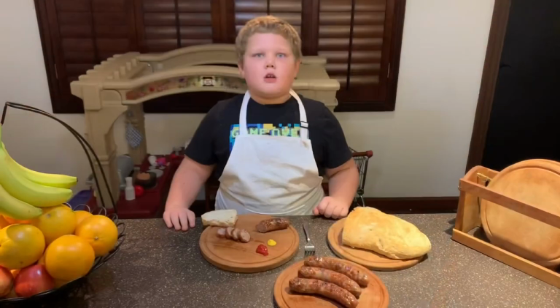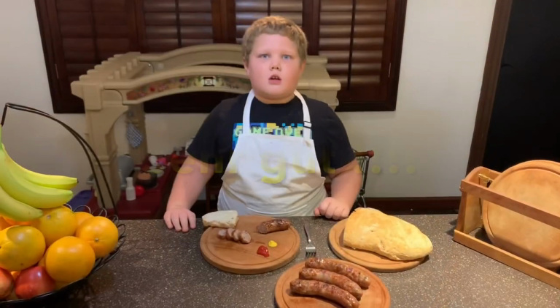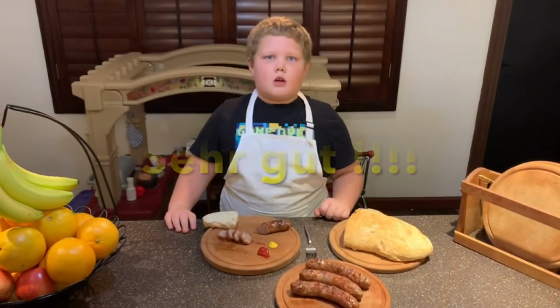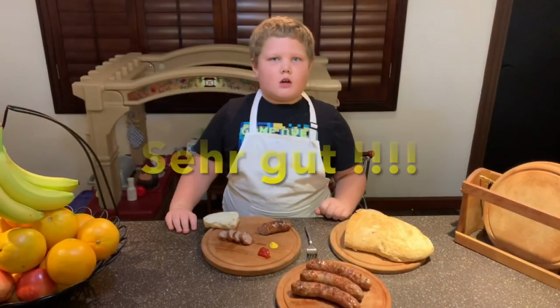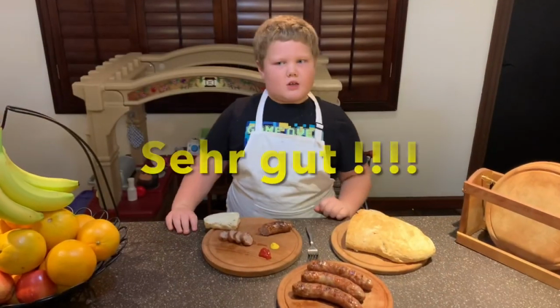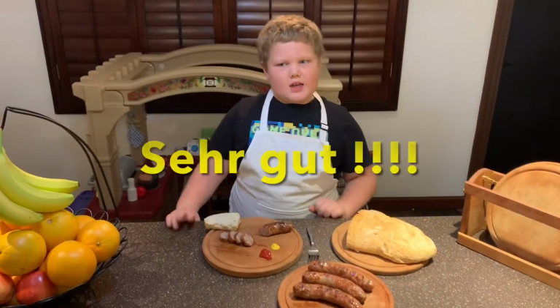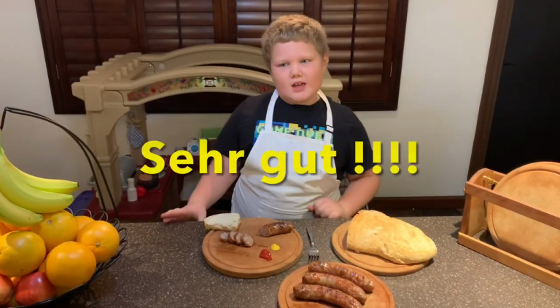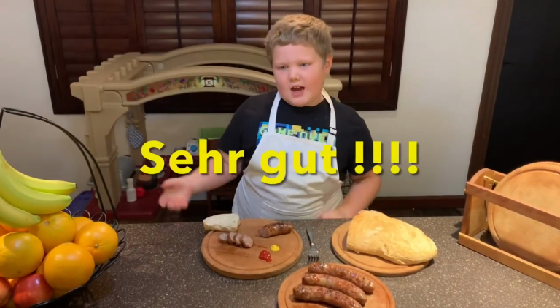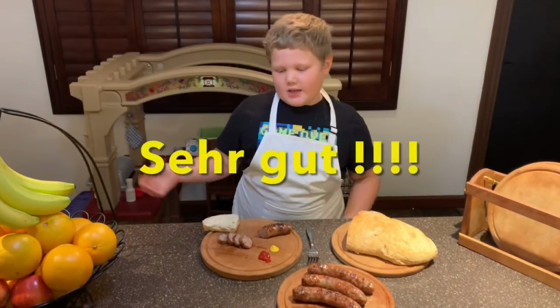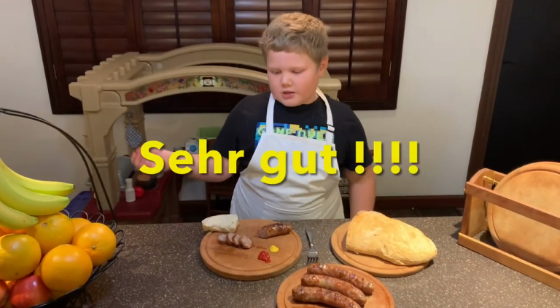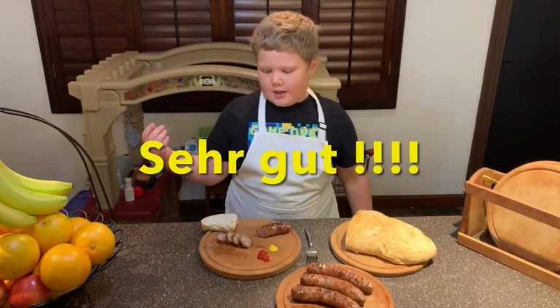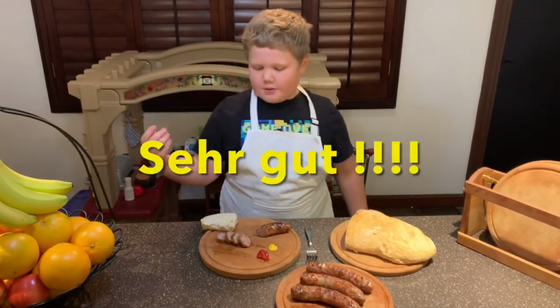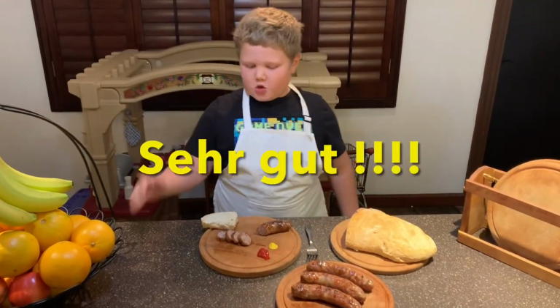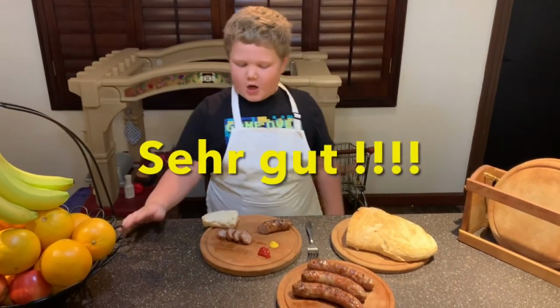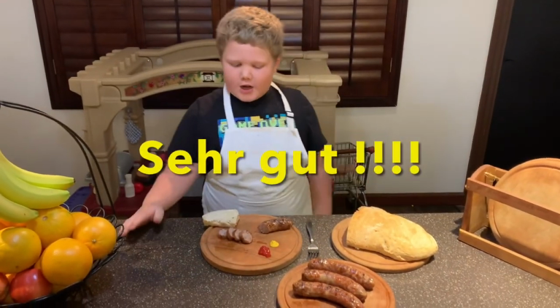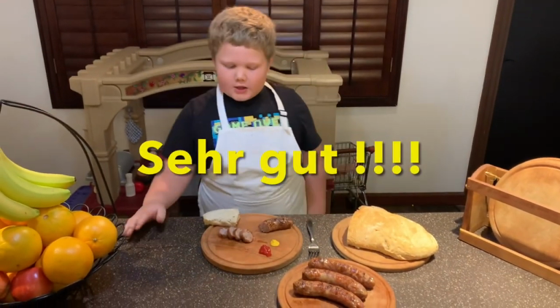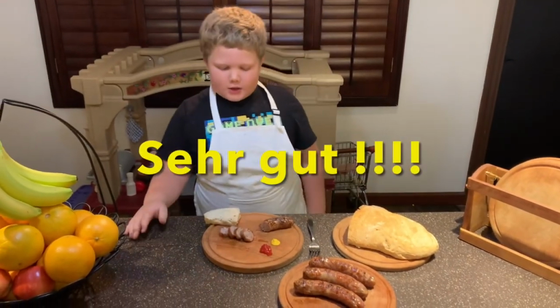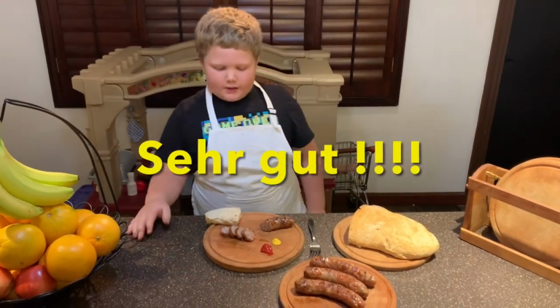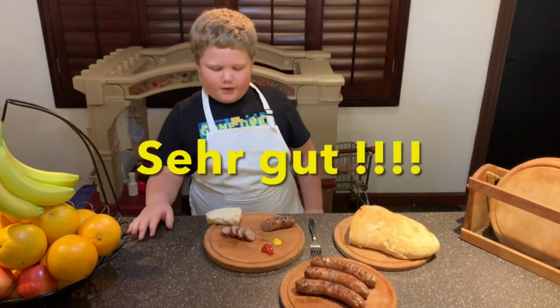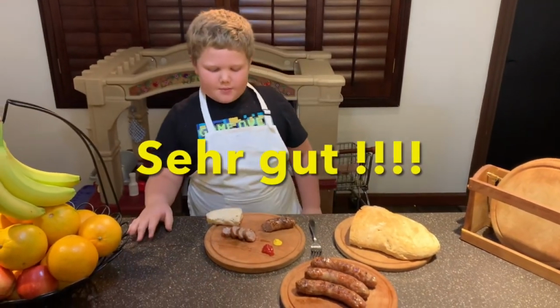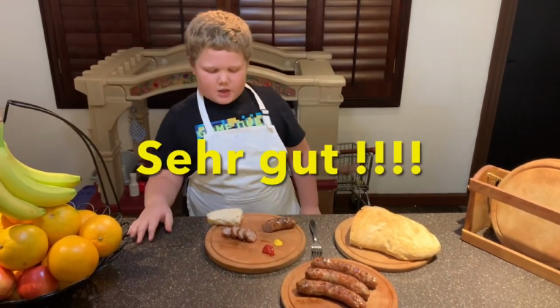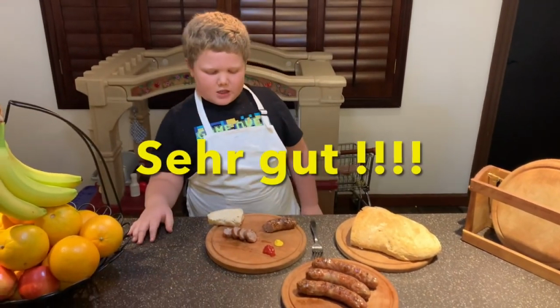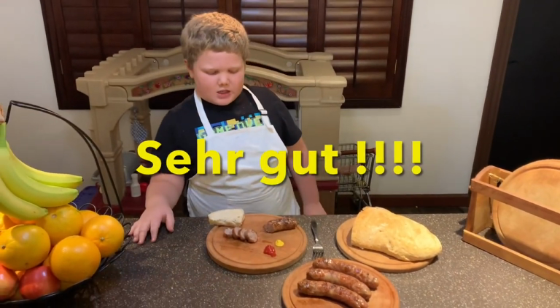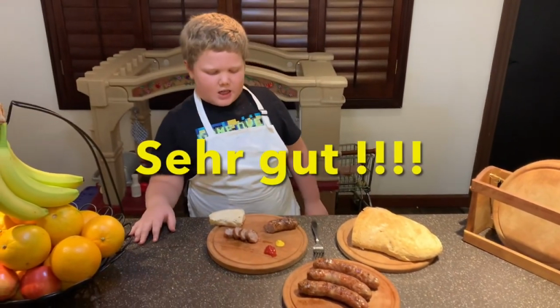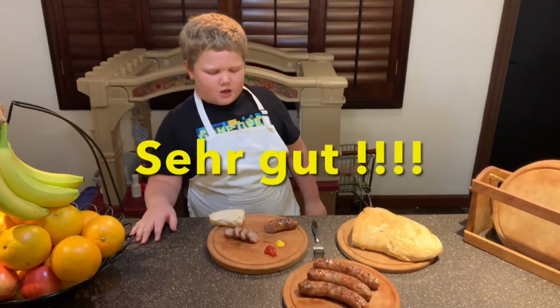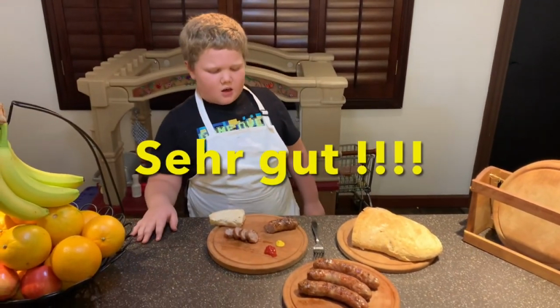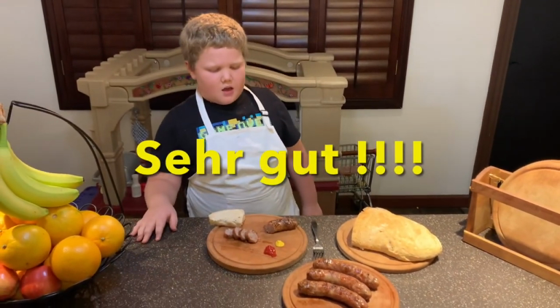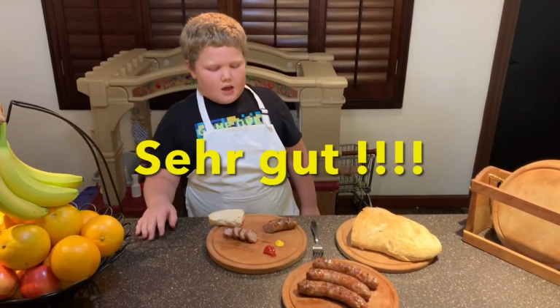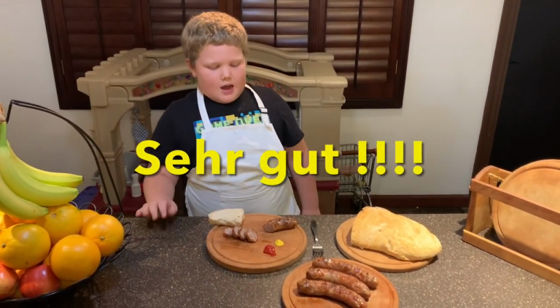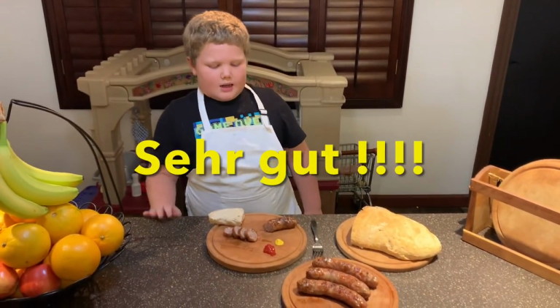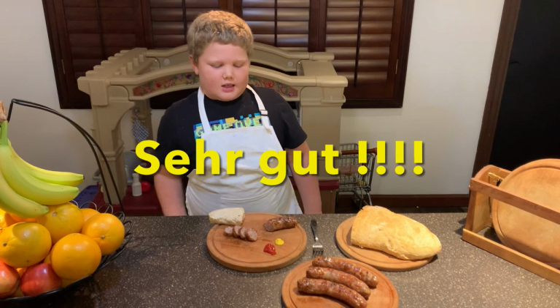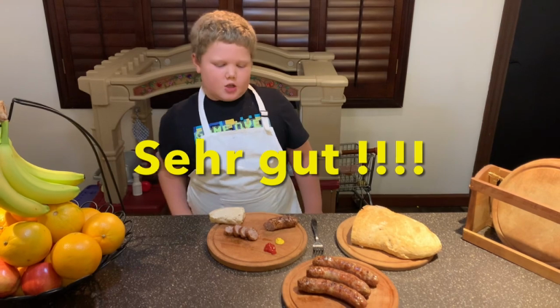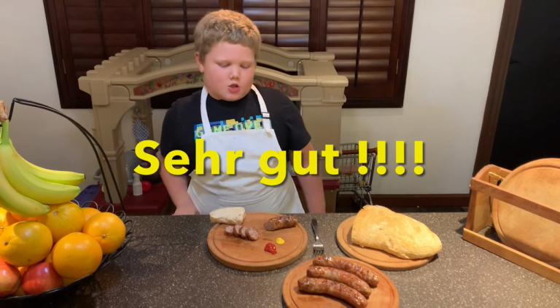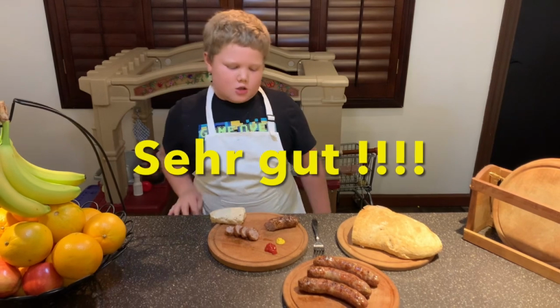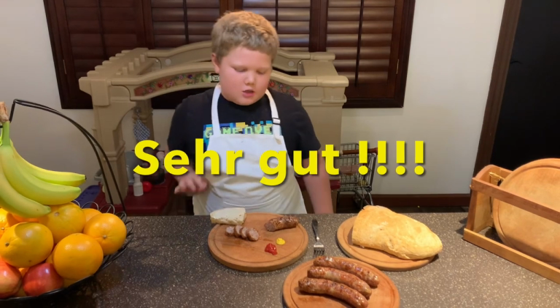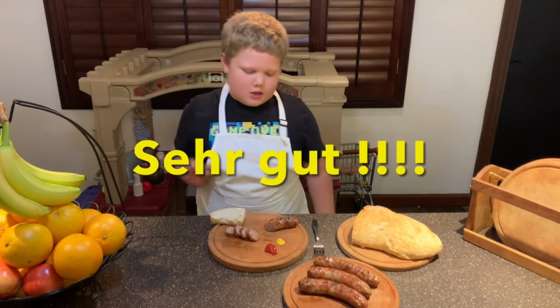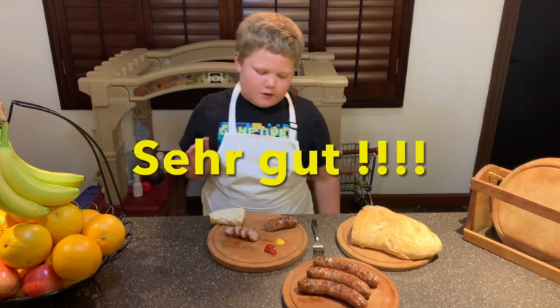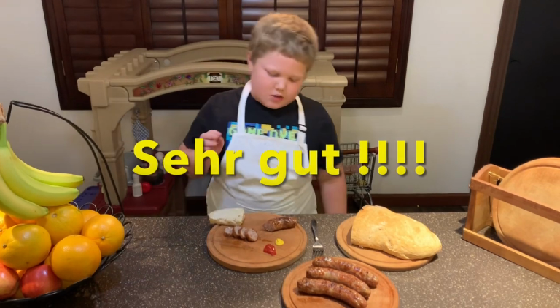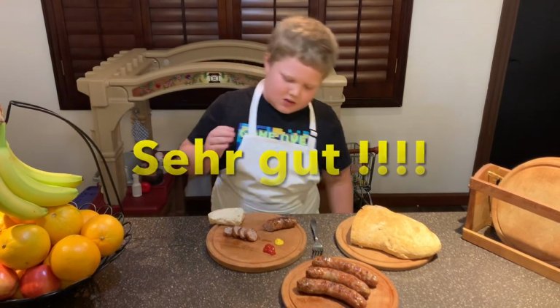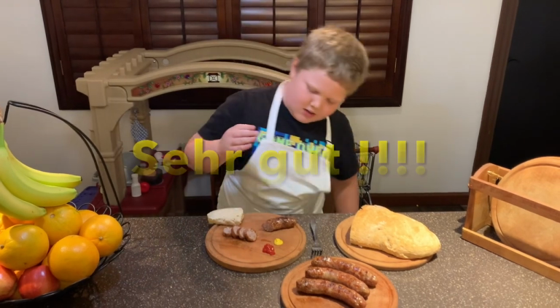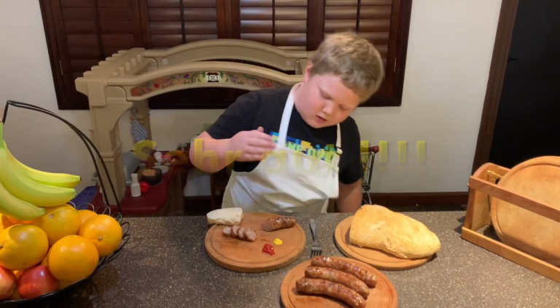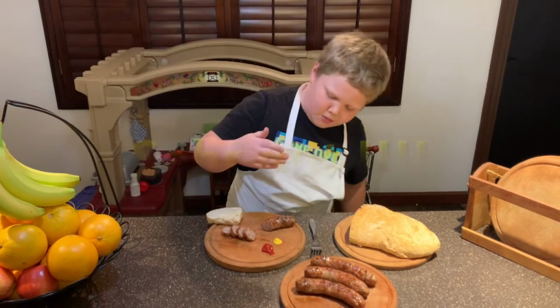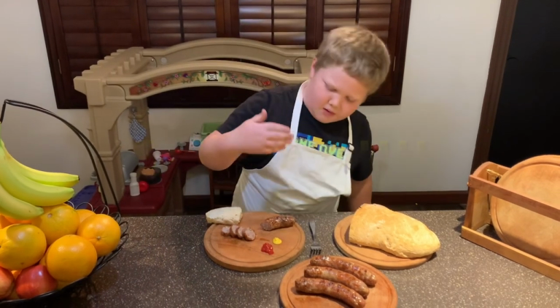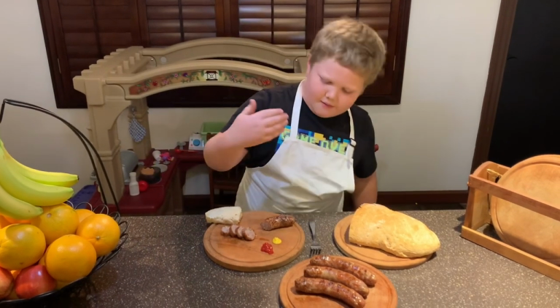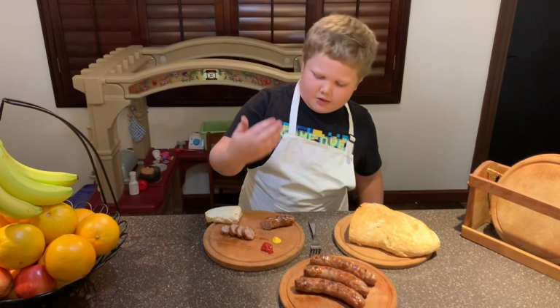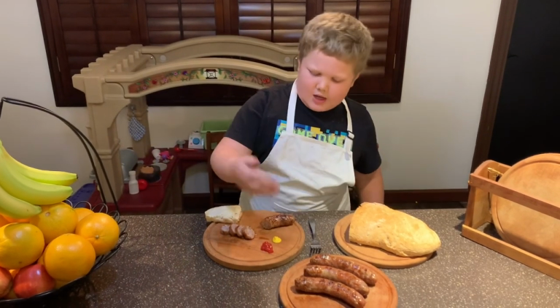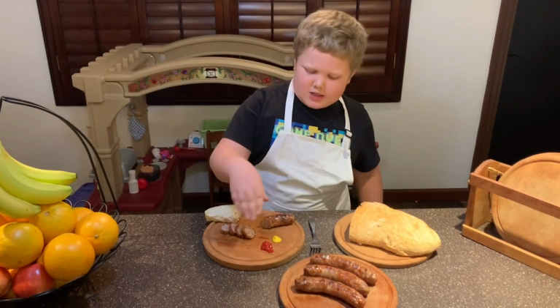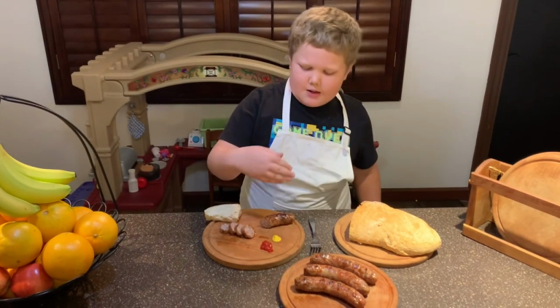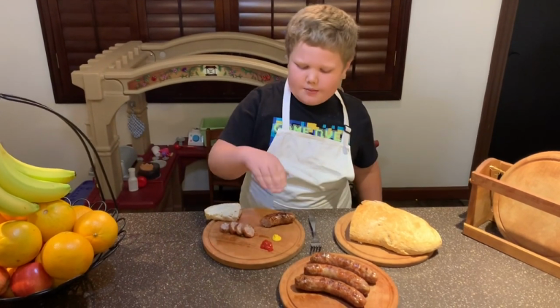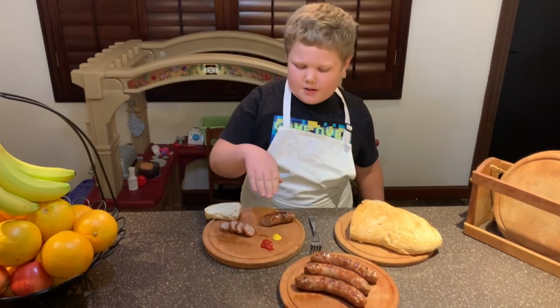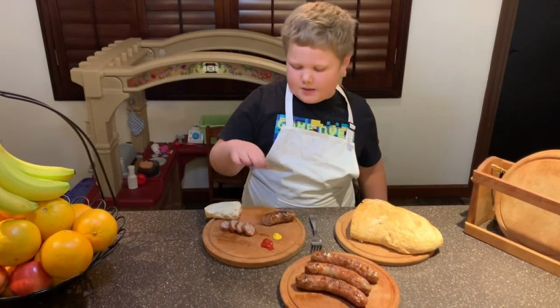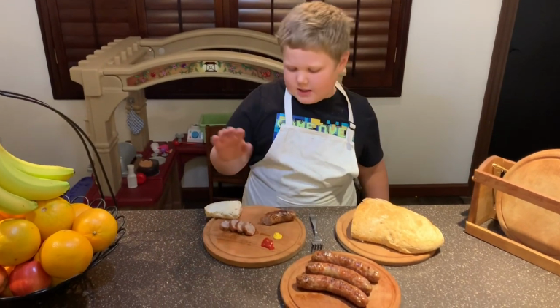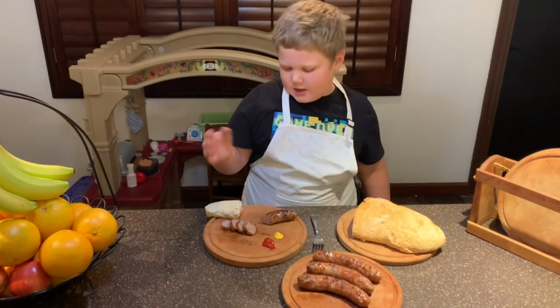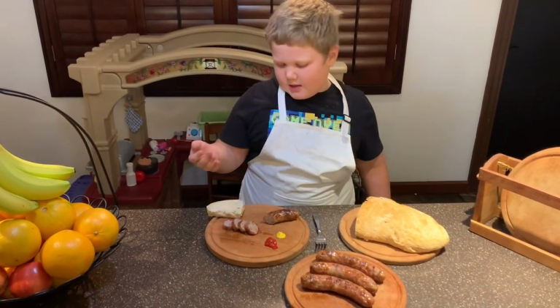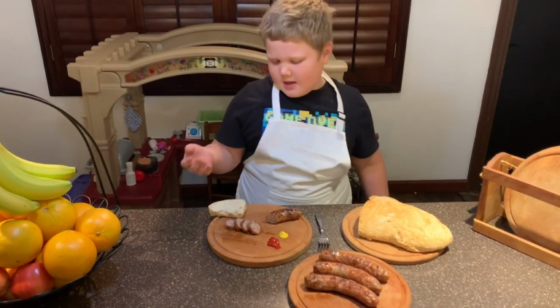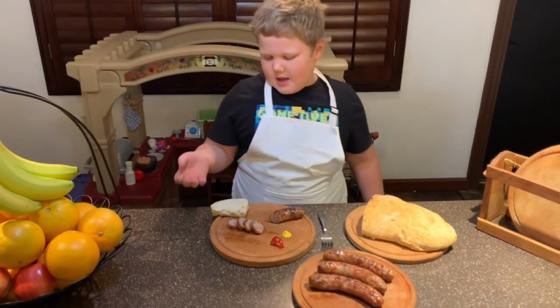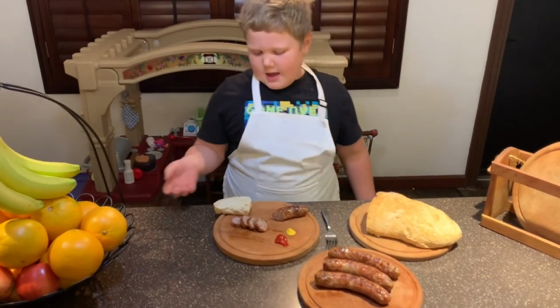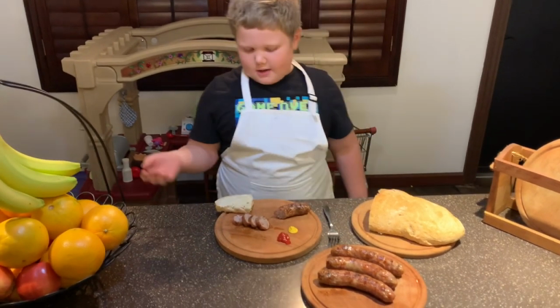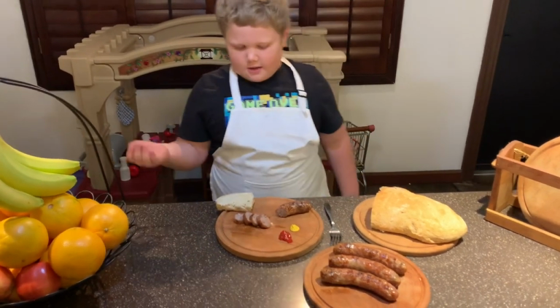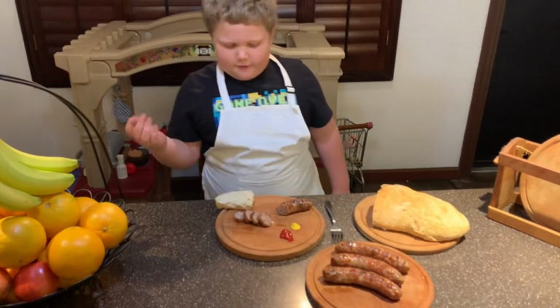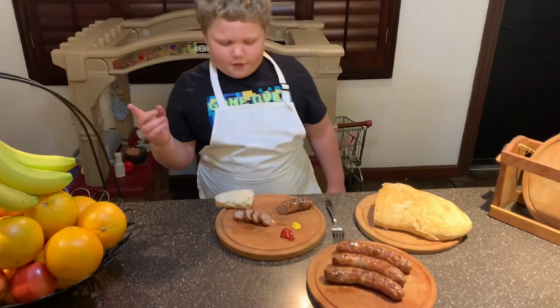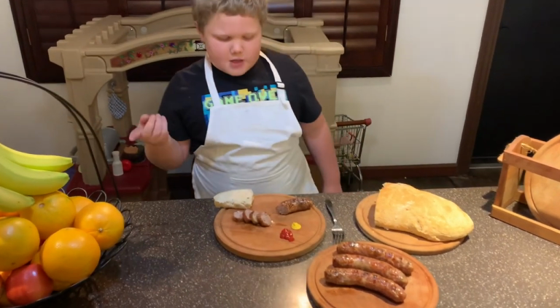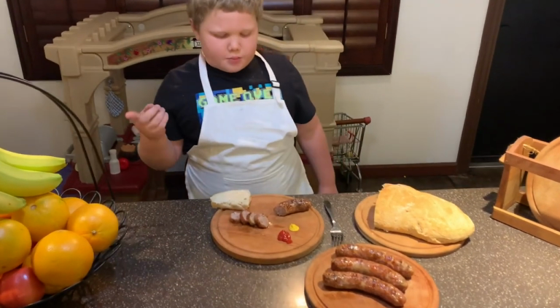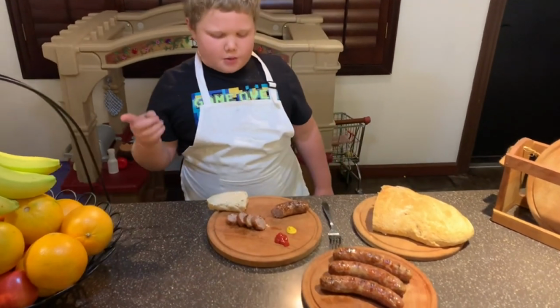Time to try — 35 minutes later. A little bit of ketchup and mustard on our fresh bread.